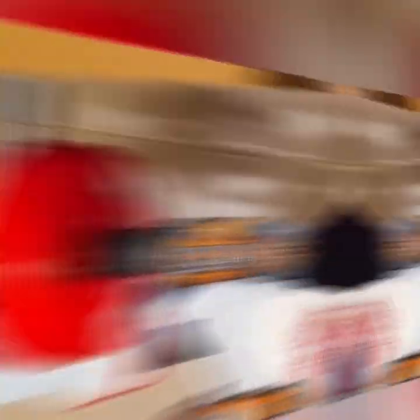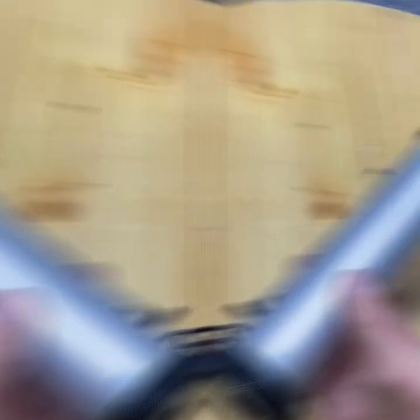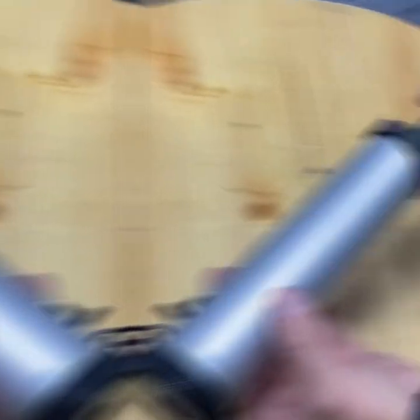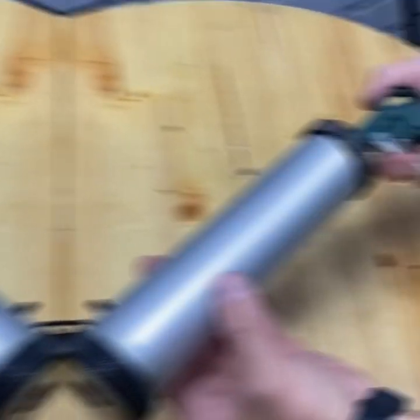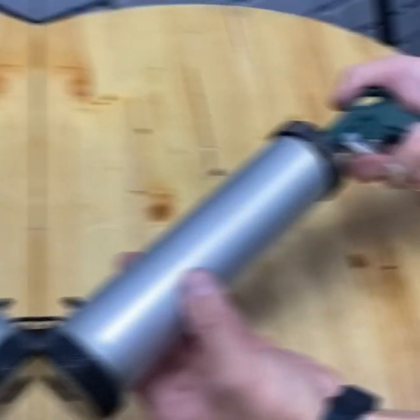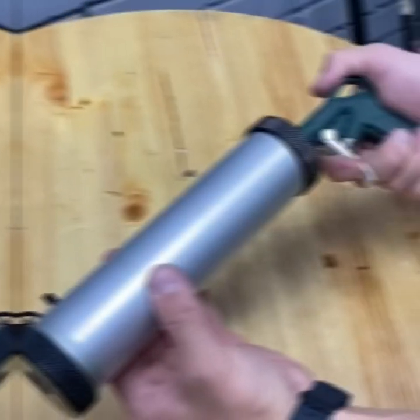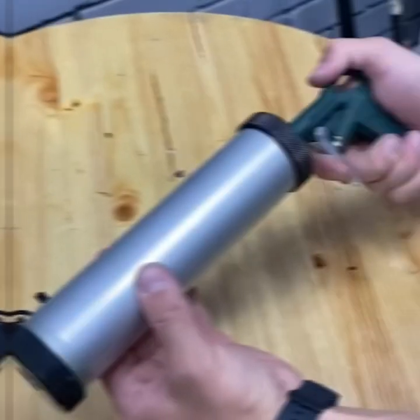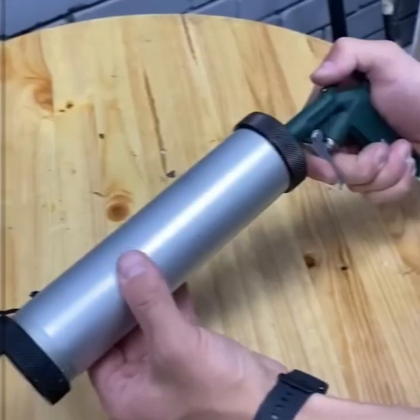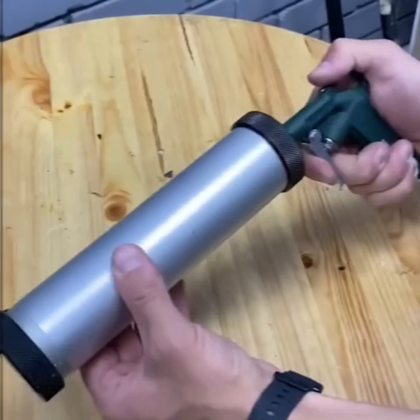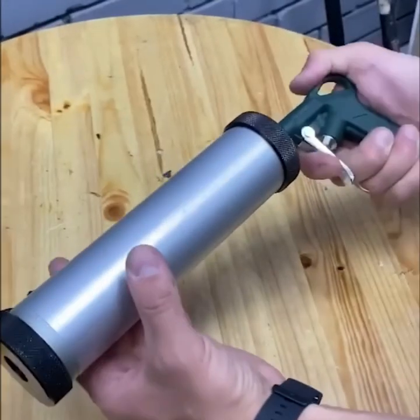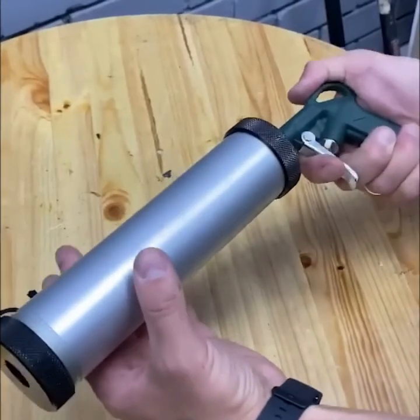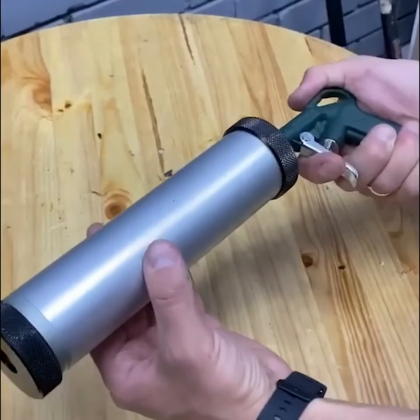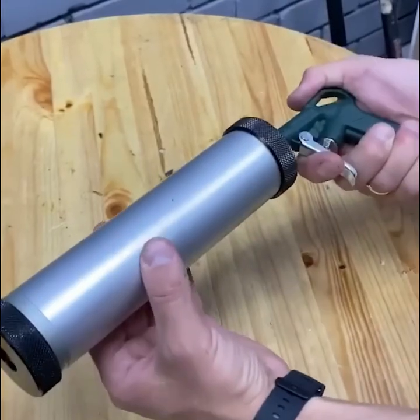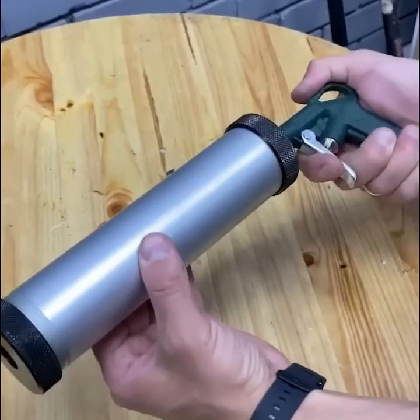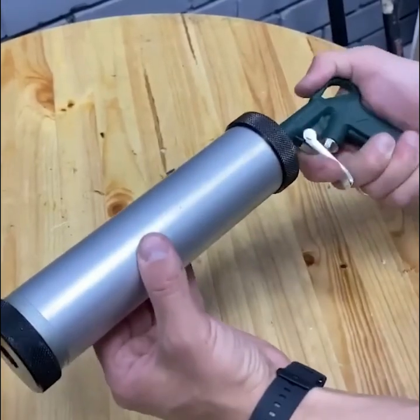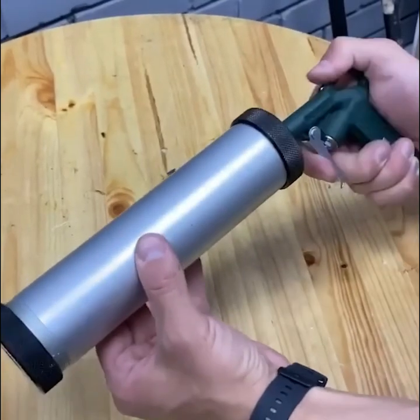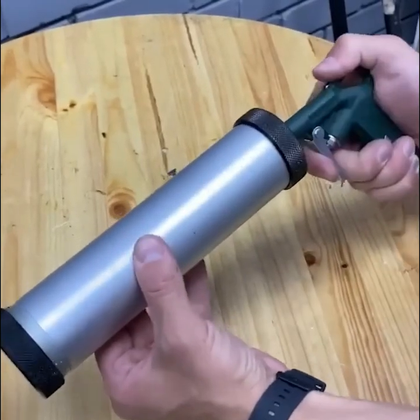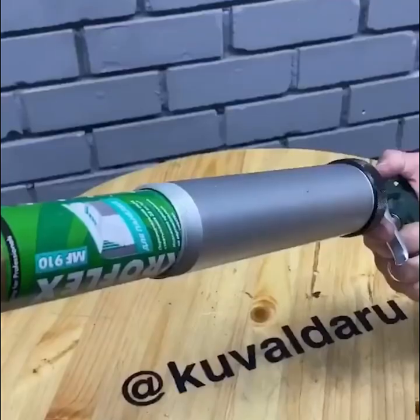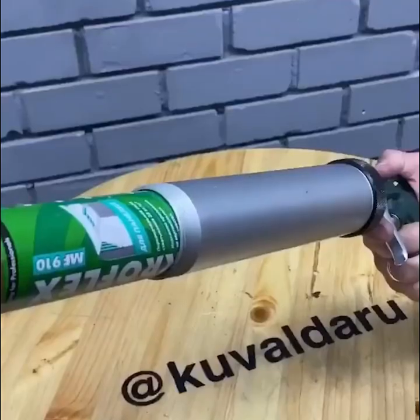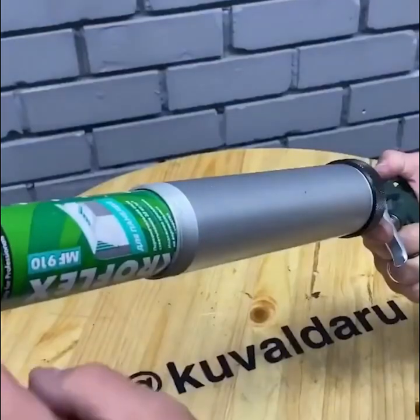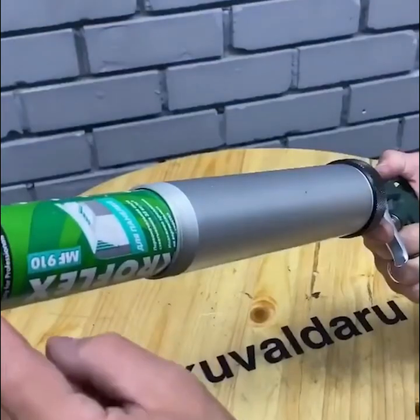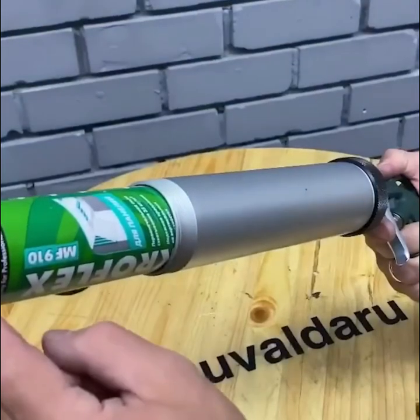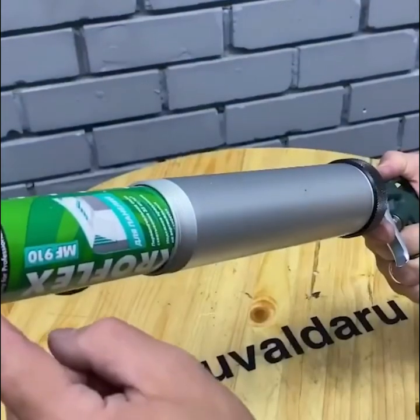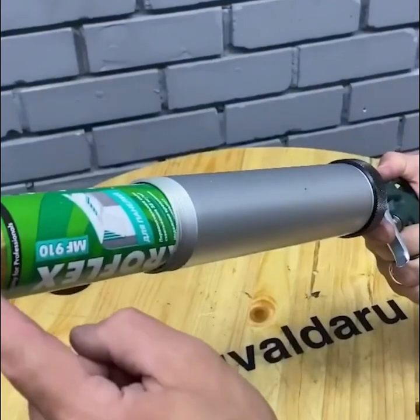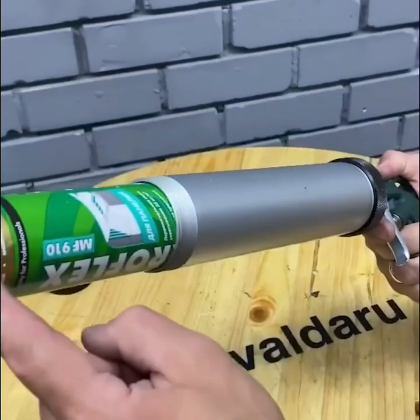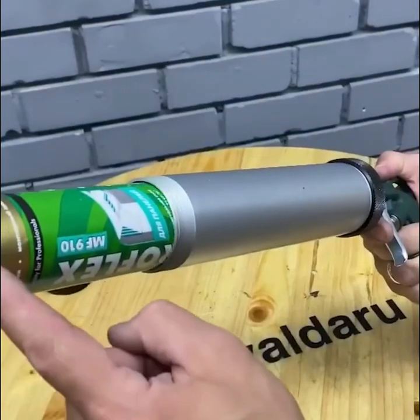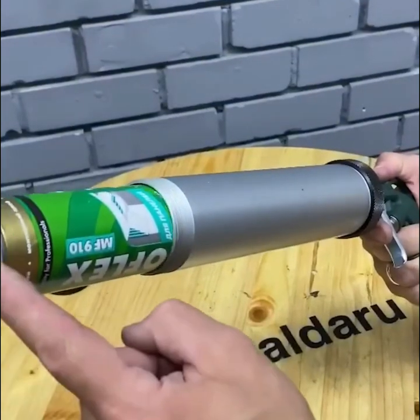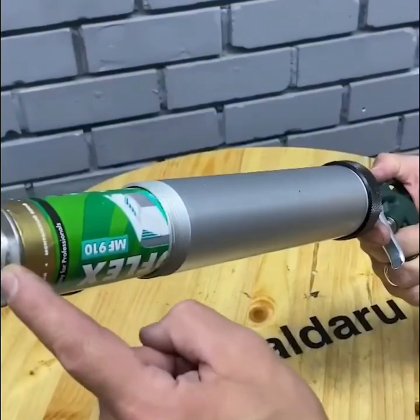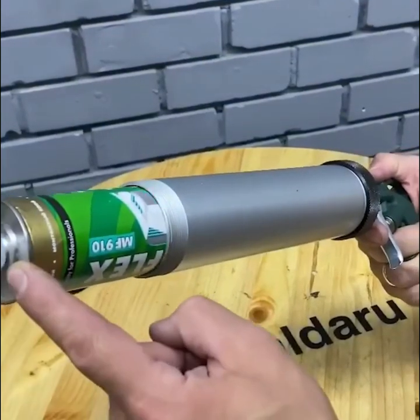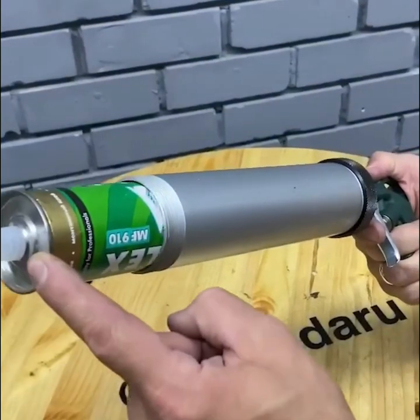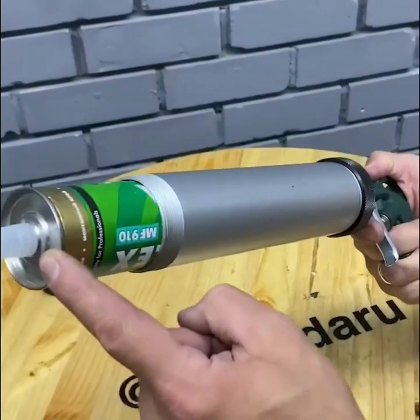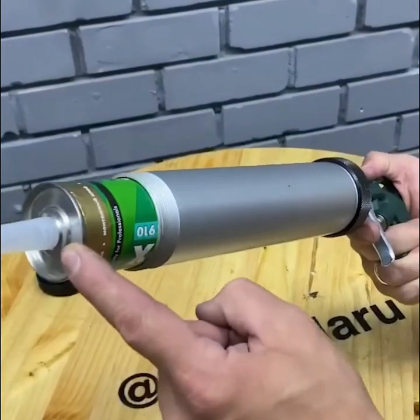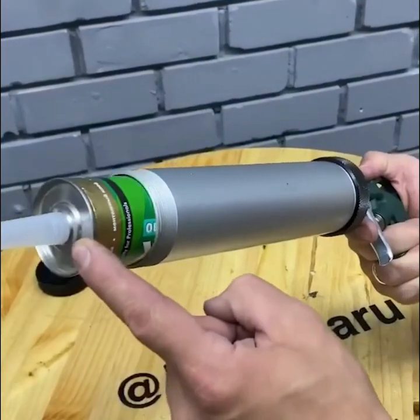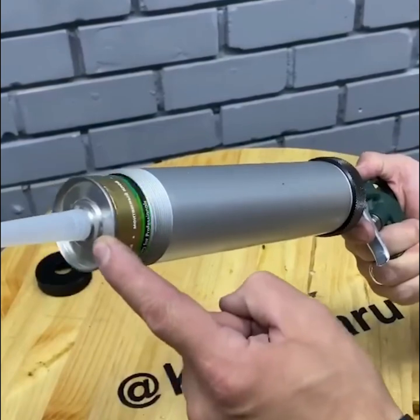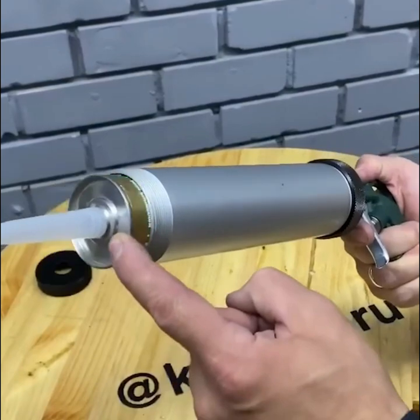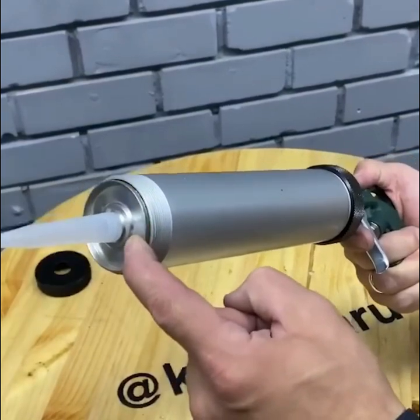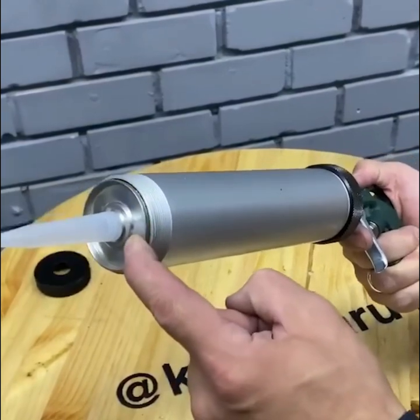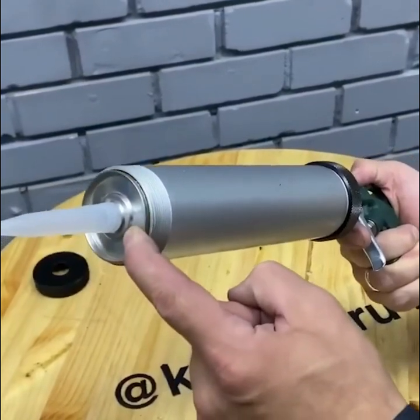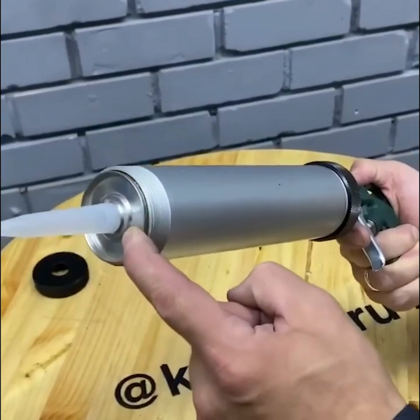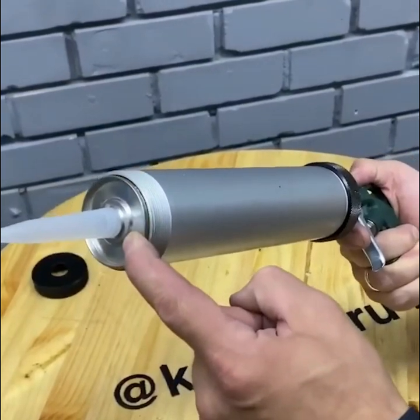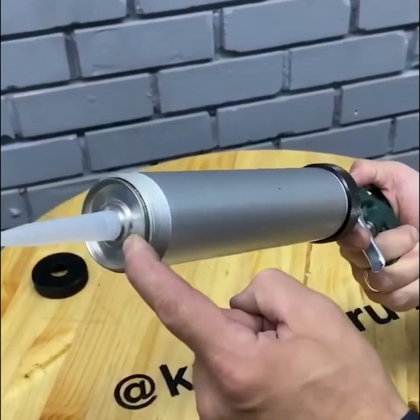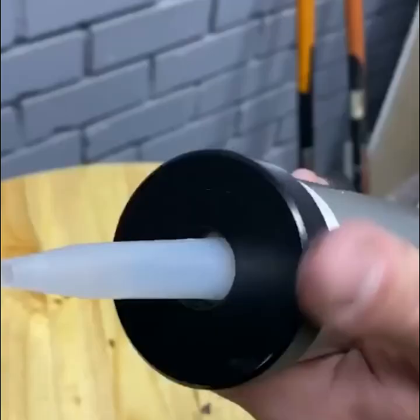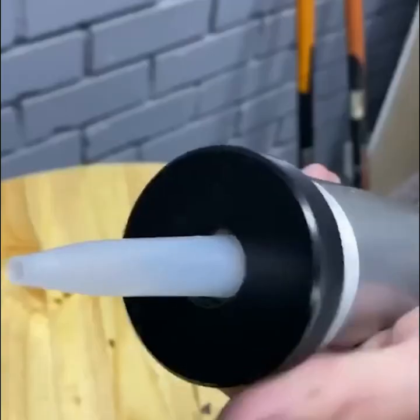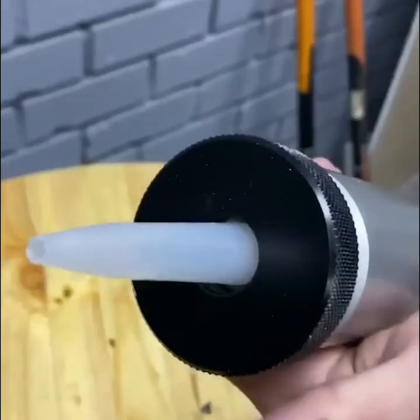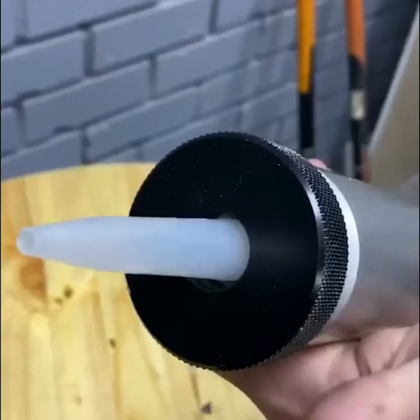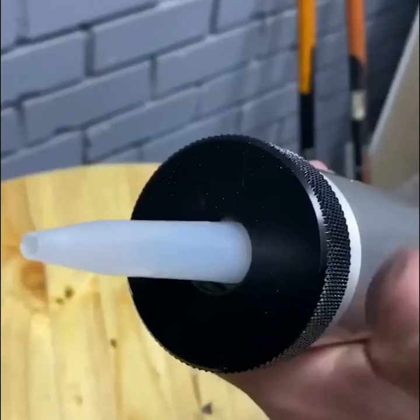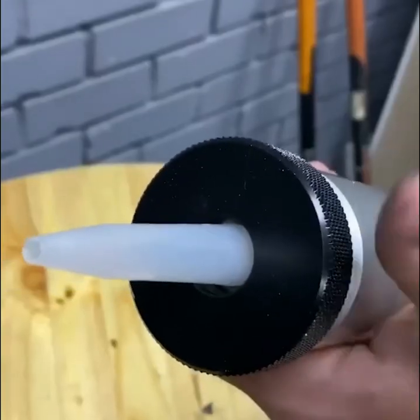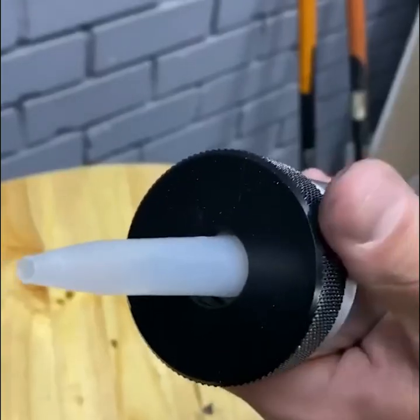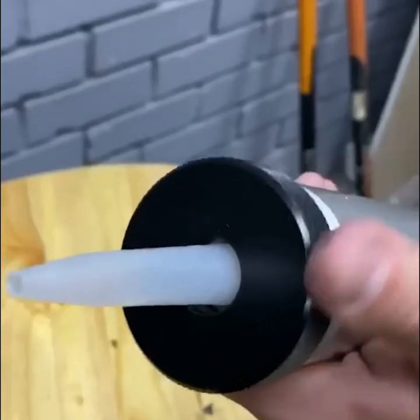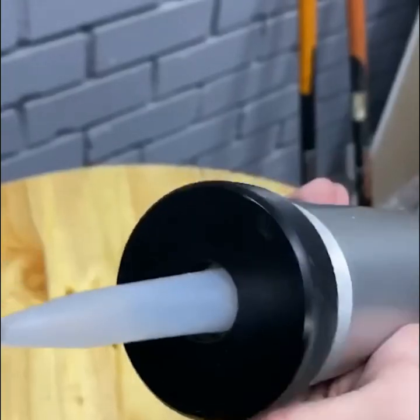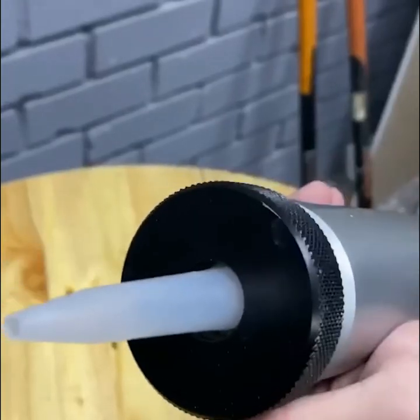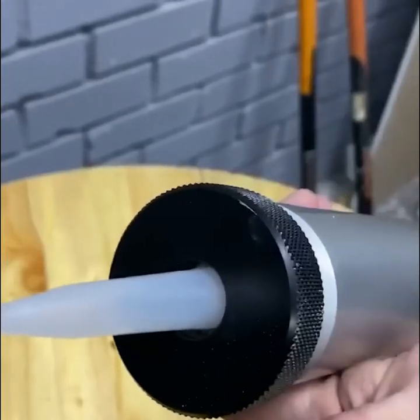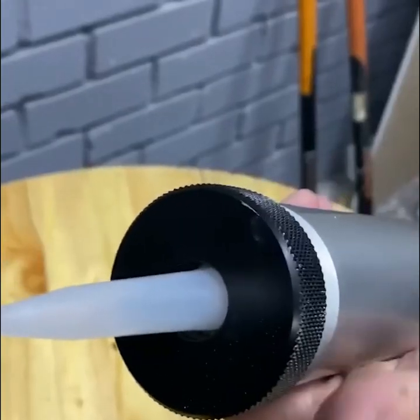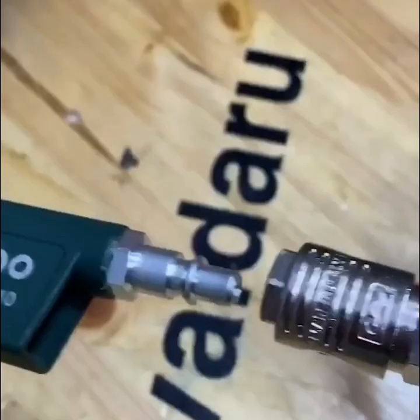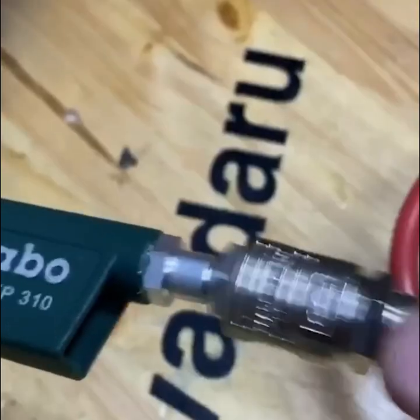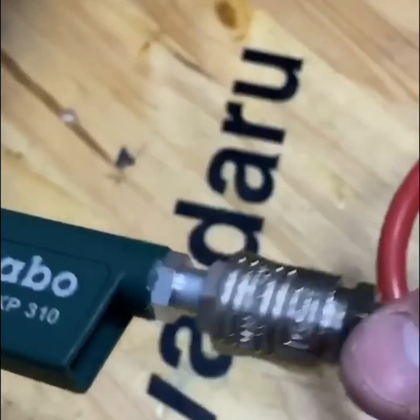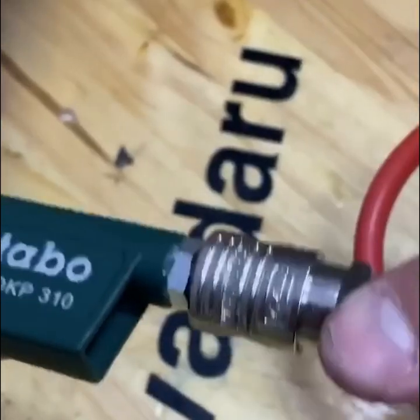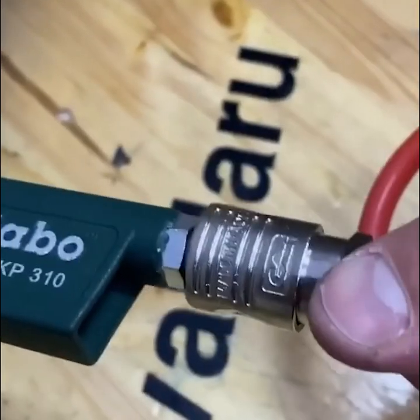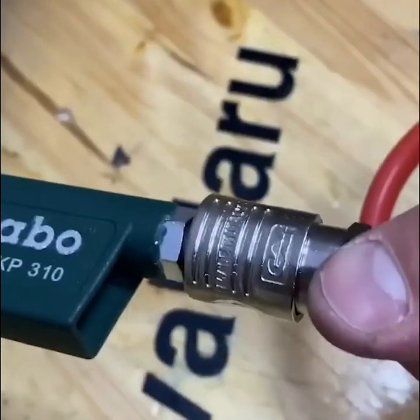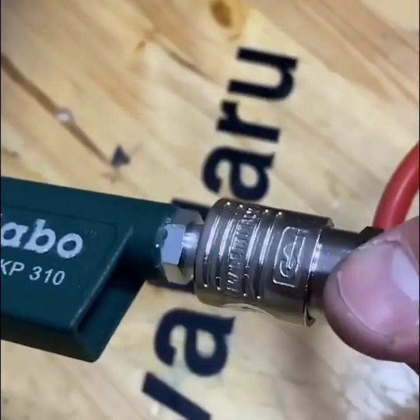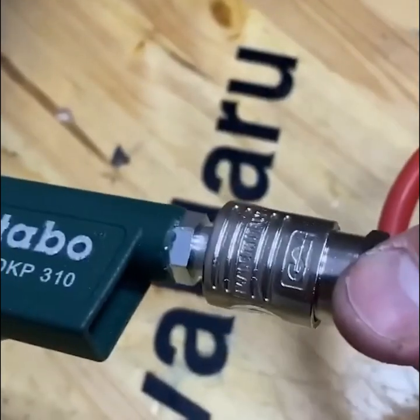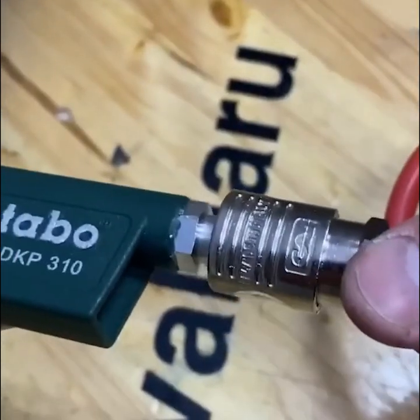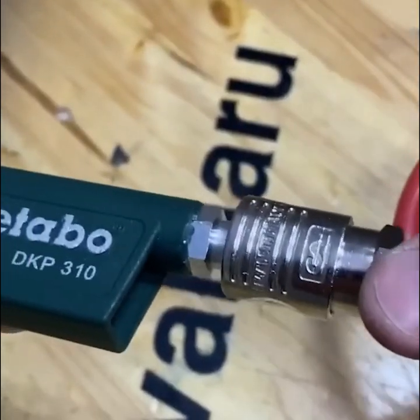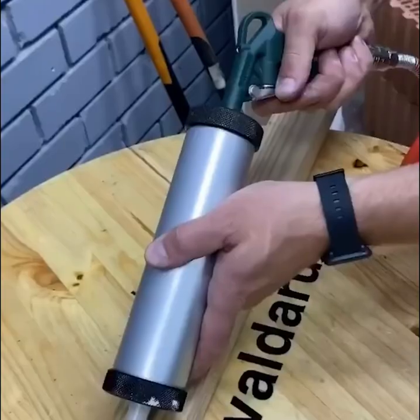The pneumatic system of the sealant gun removes all the effort so you can focus on the precision.